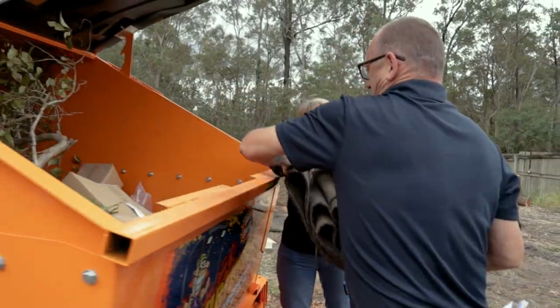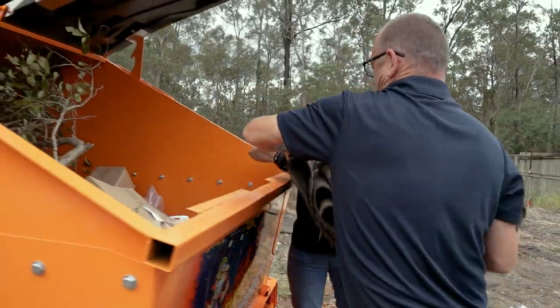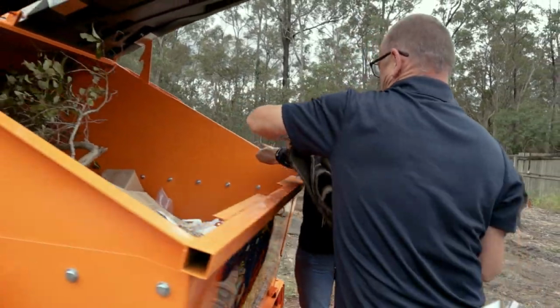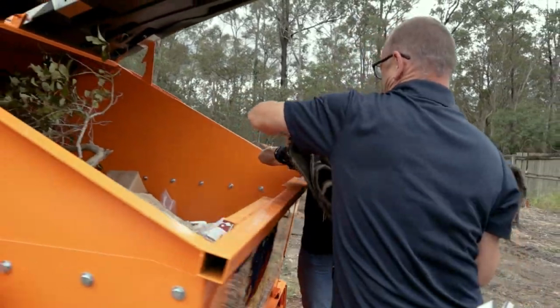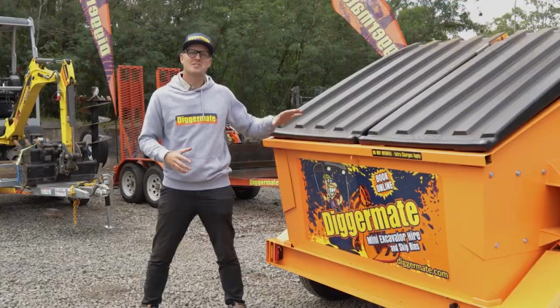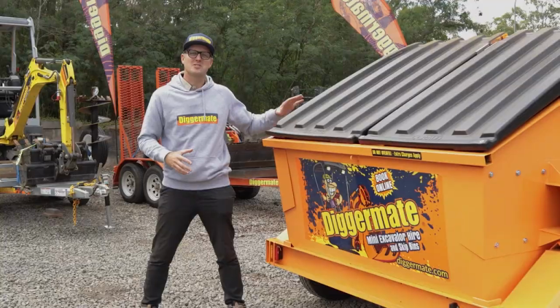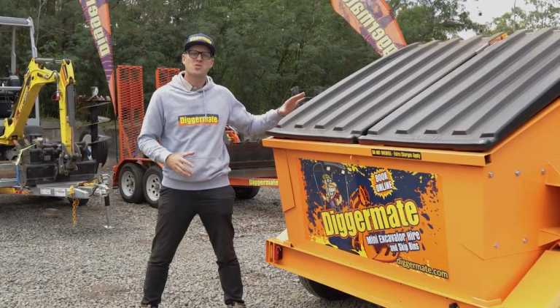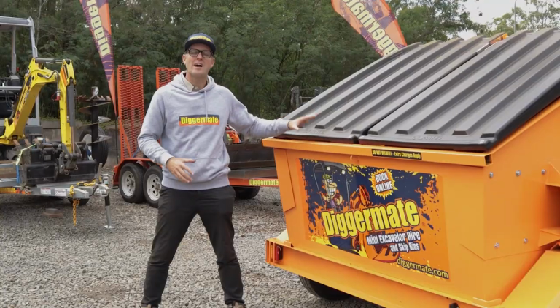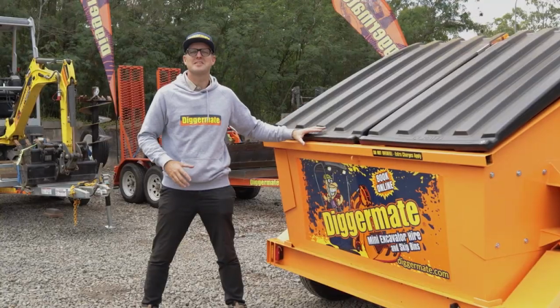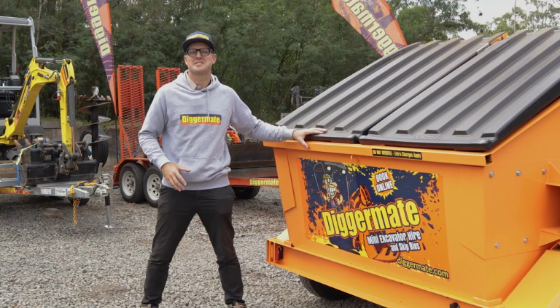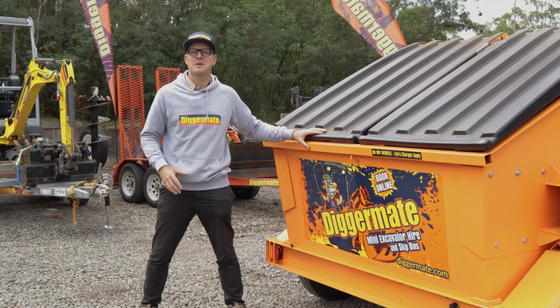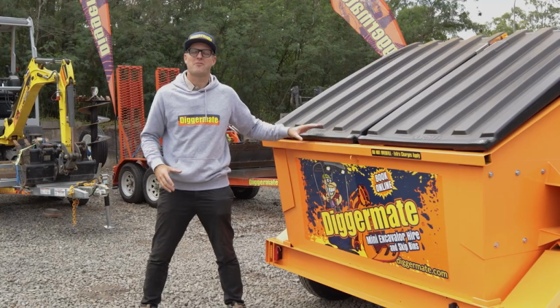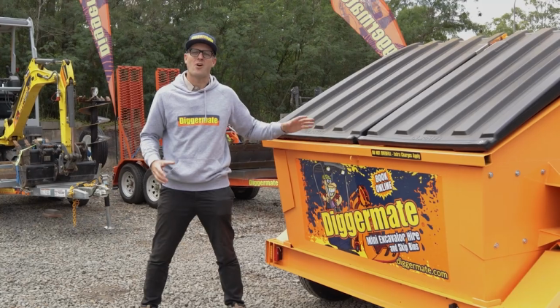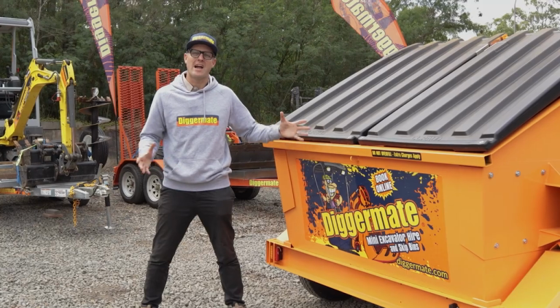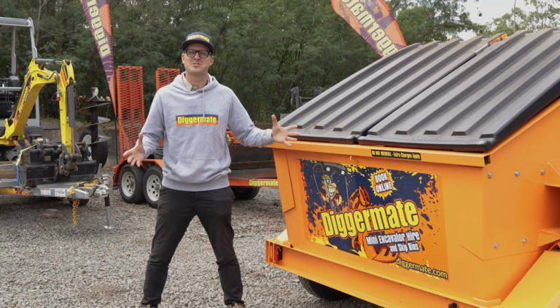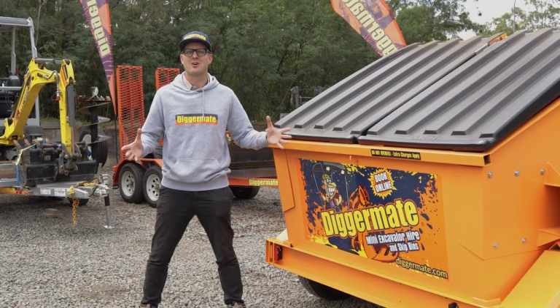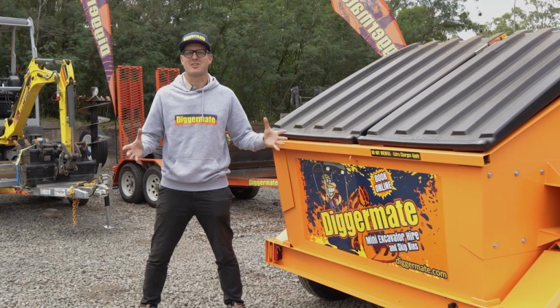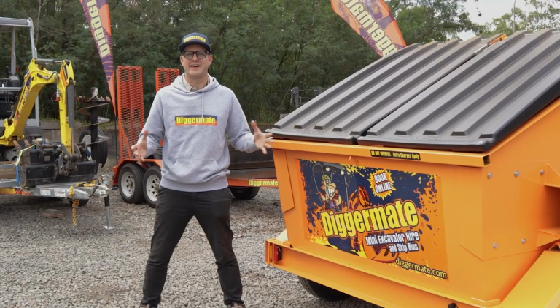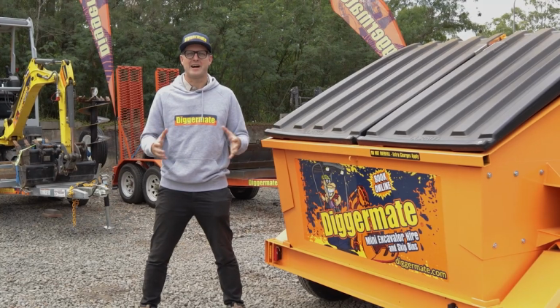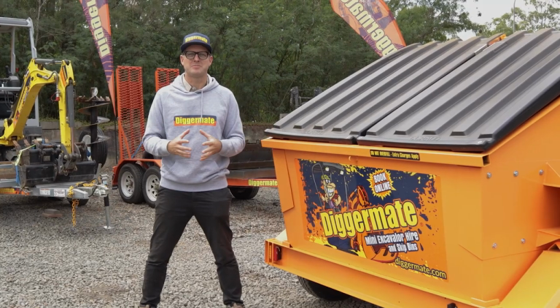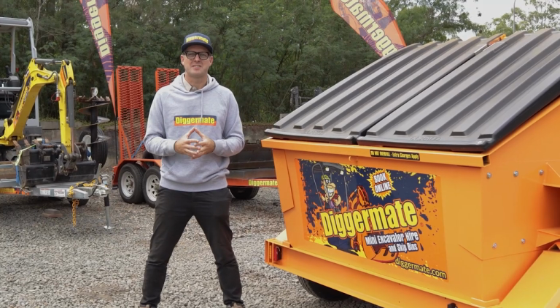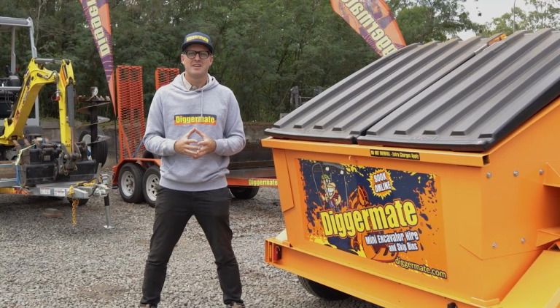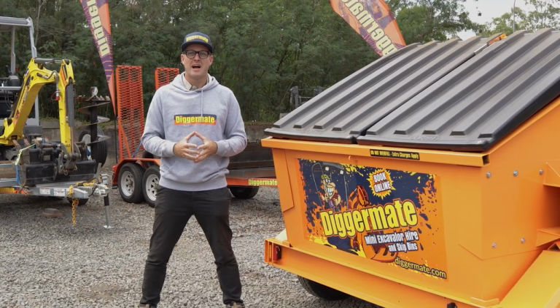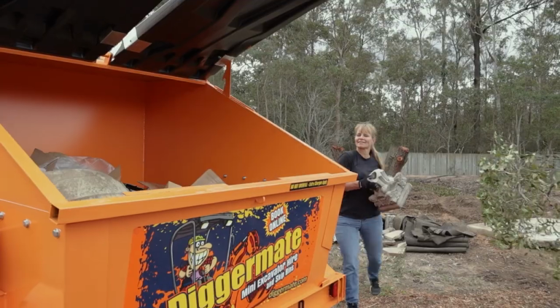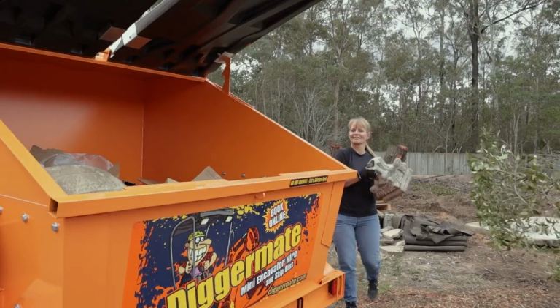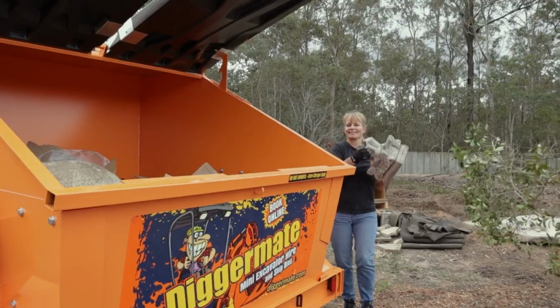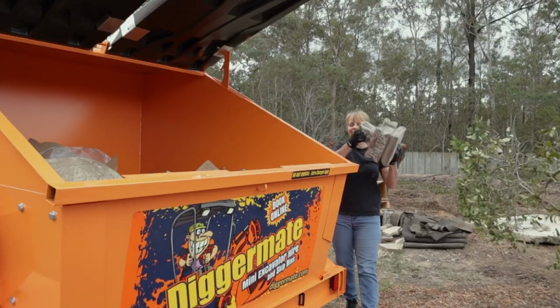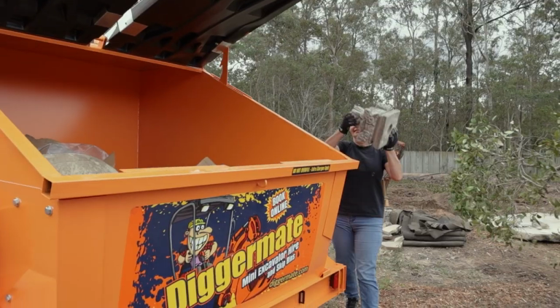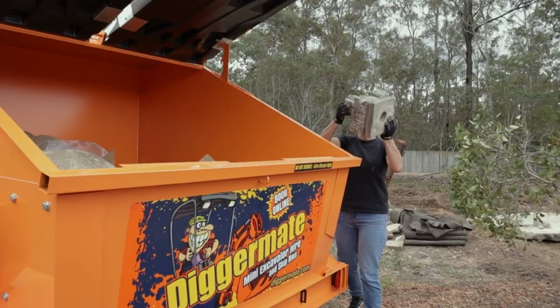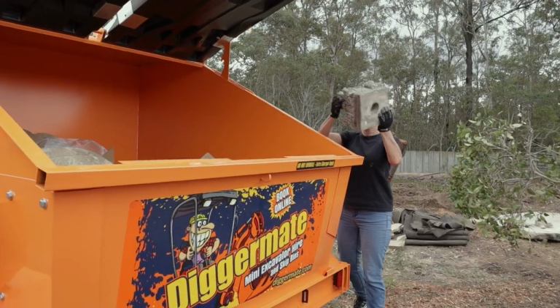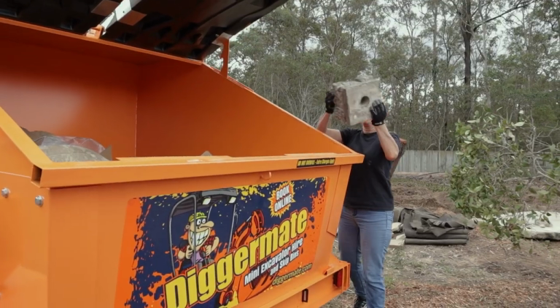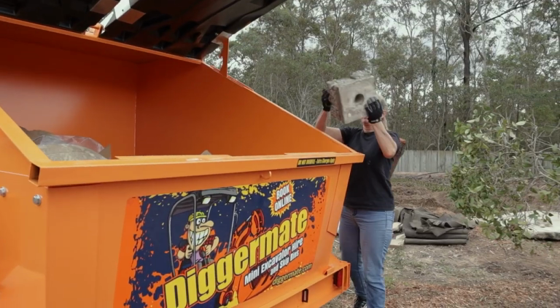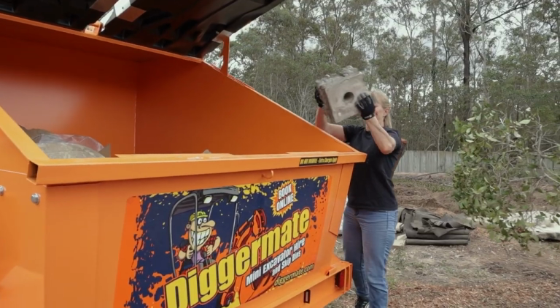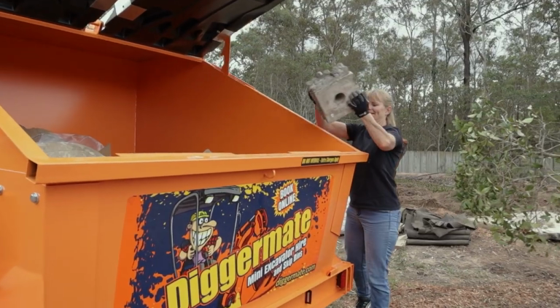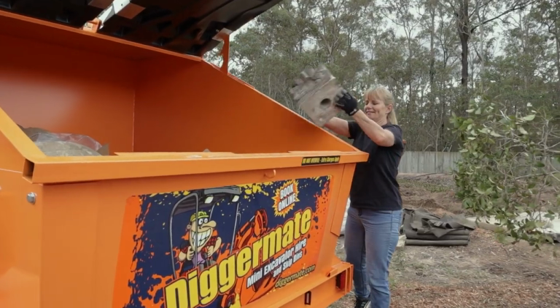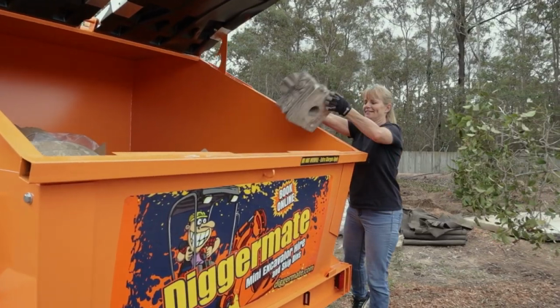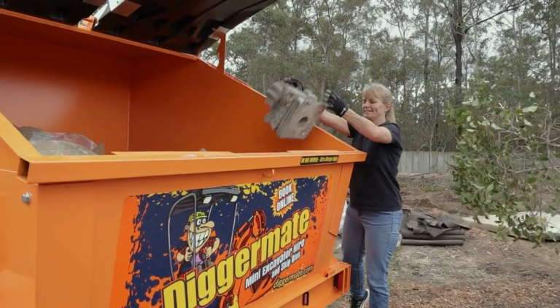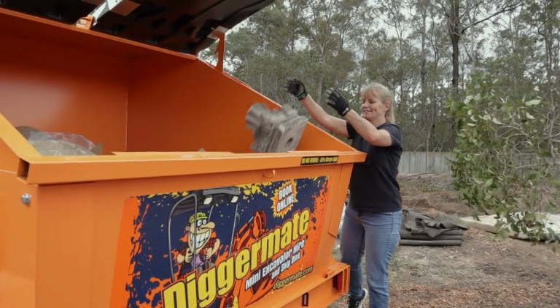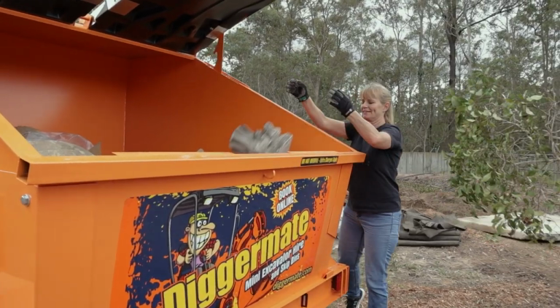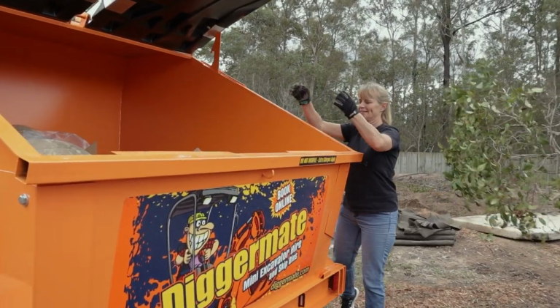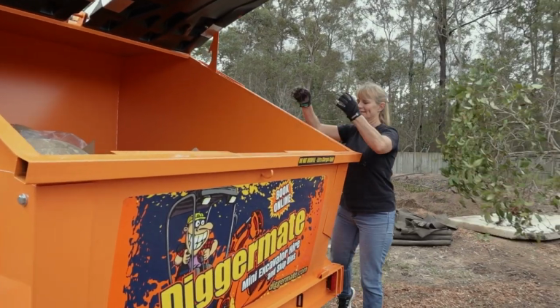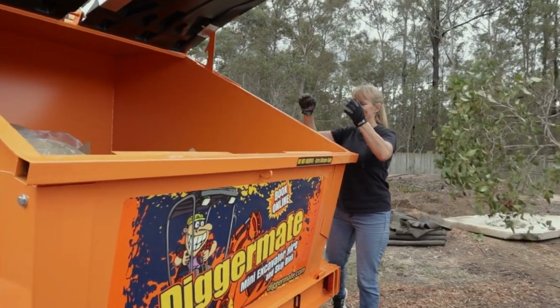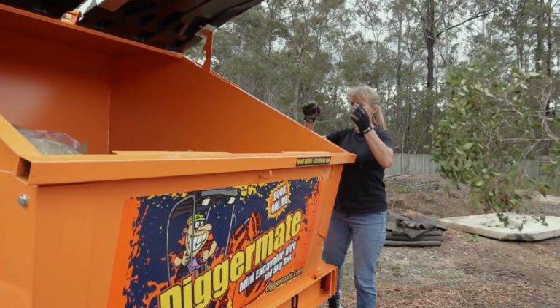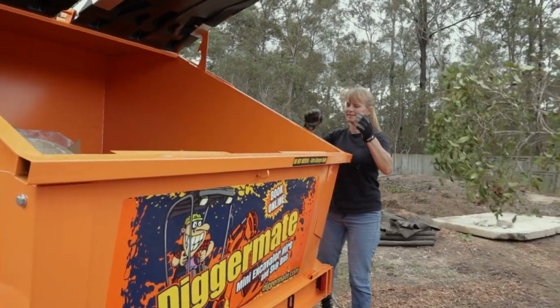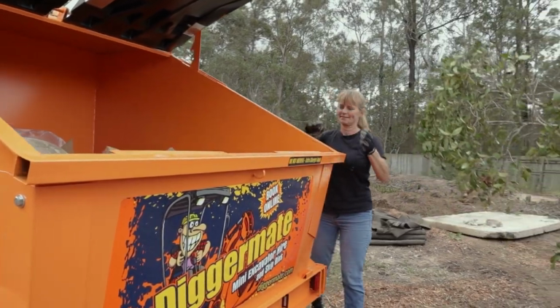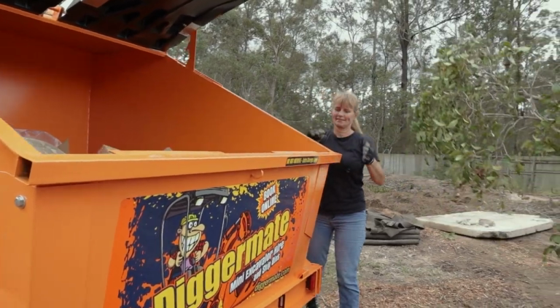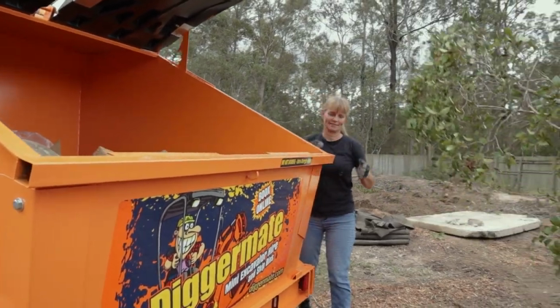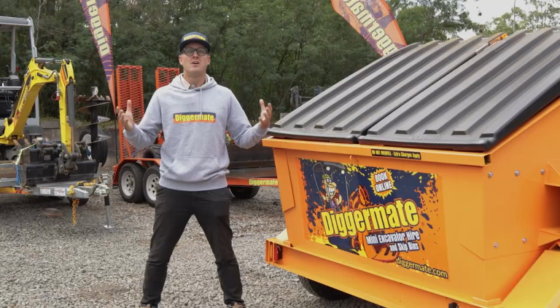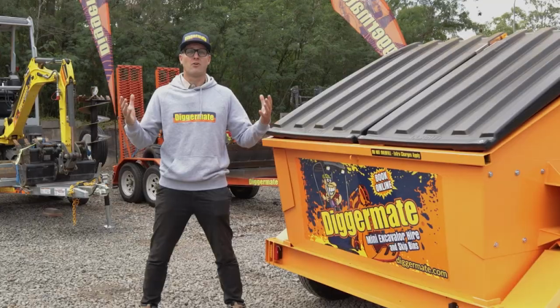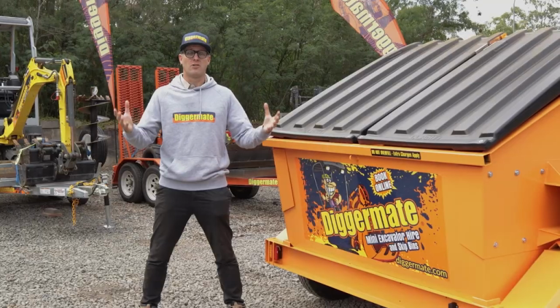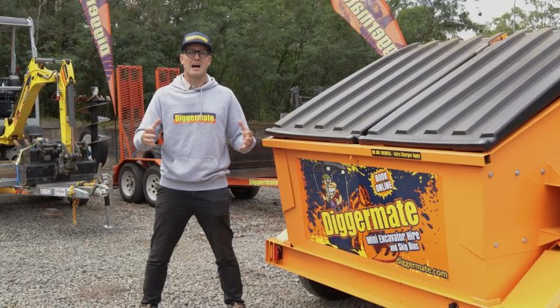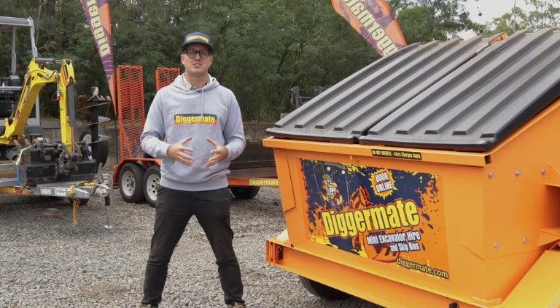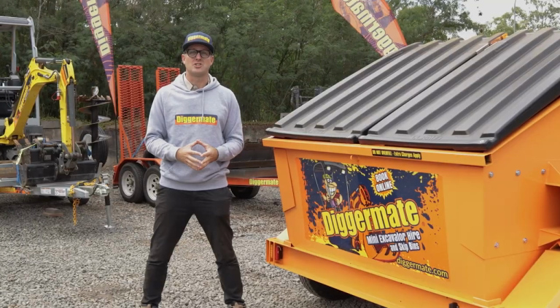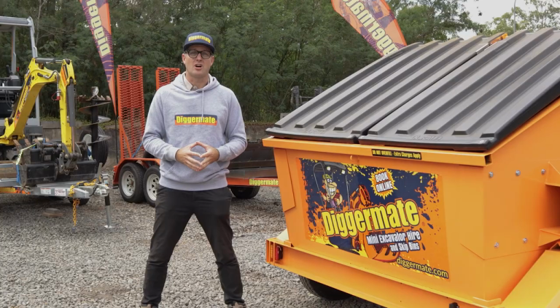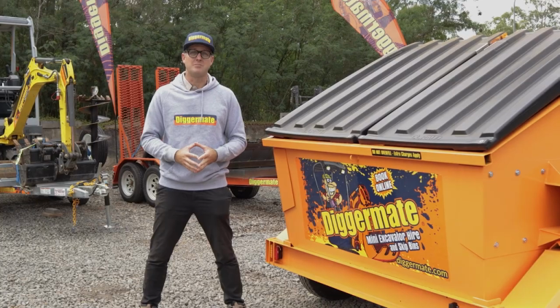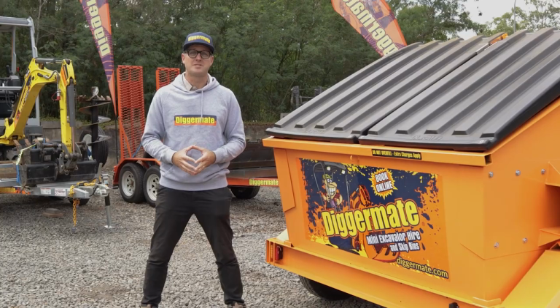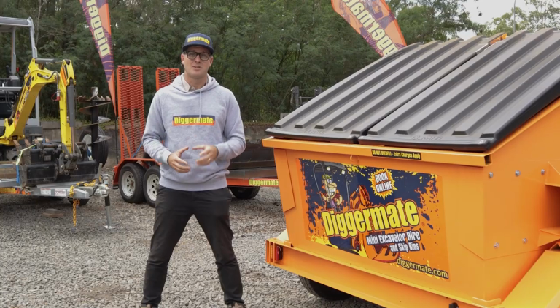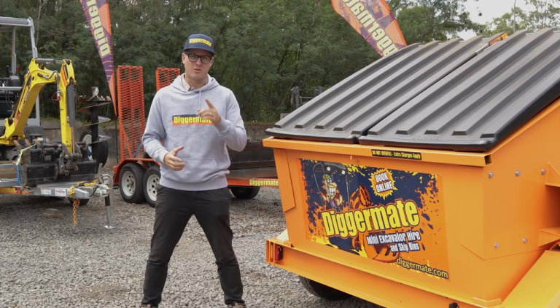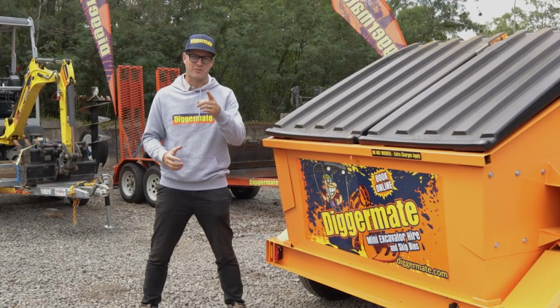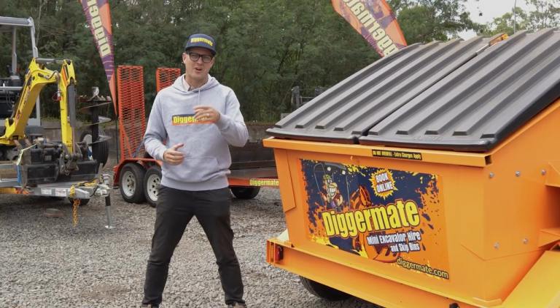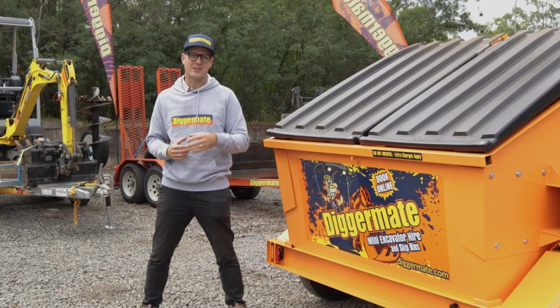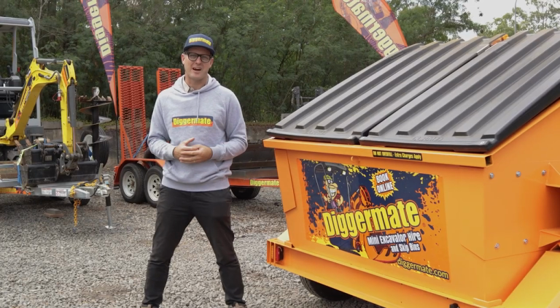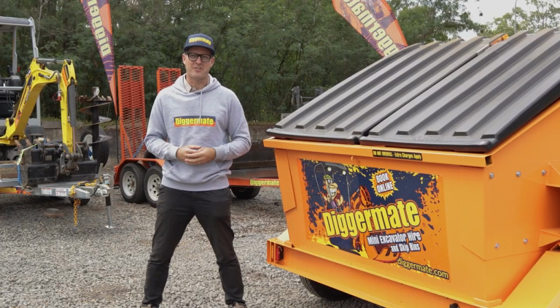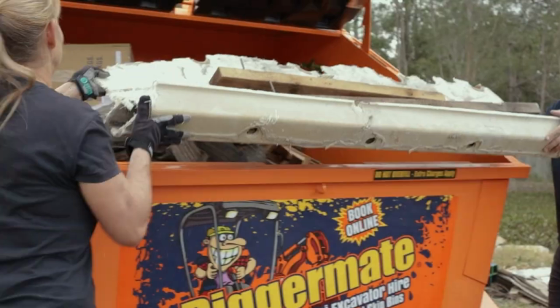Whether it's a trailer skip for household cleanups, a mini skip for backyard projects, or a commercial skip for larger jobs, we've got you covered.